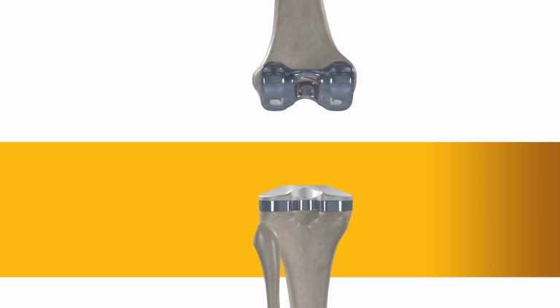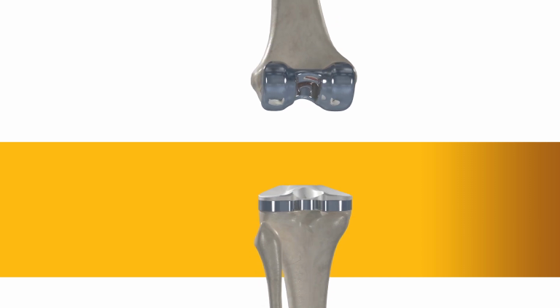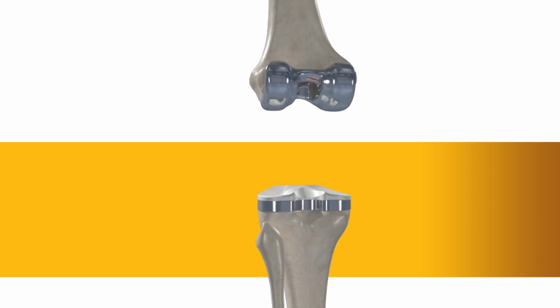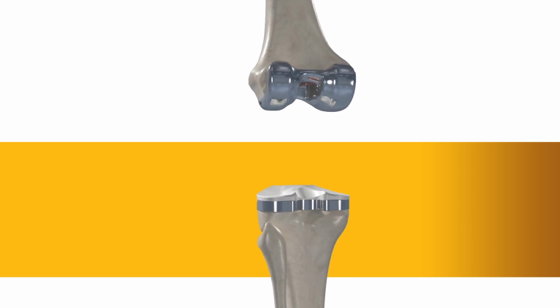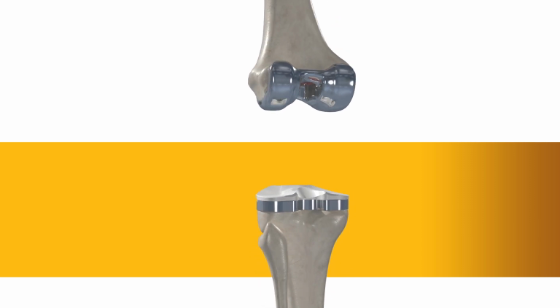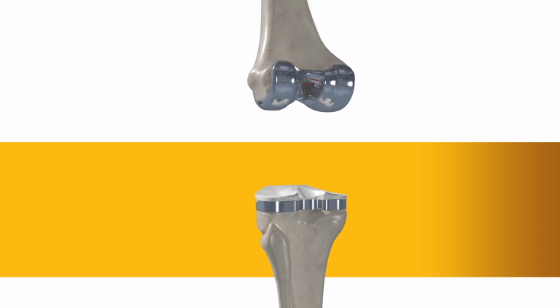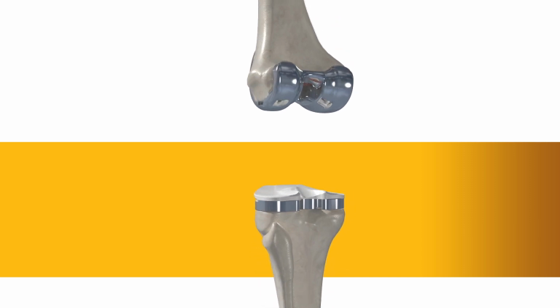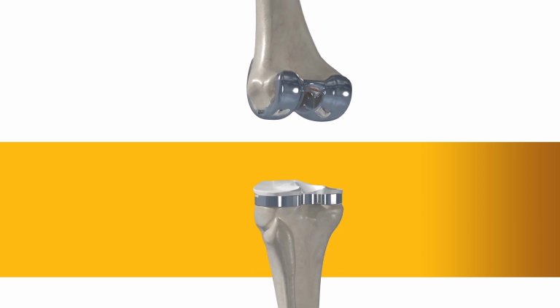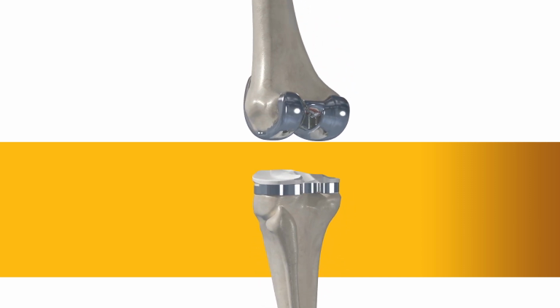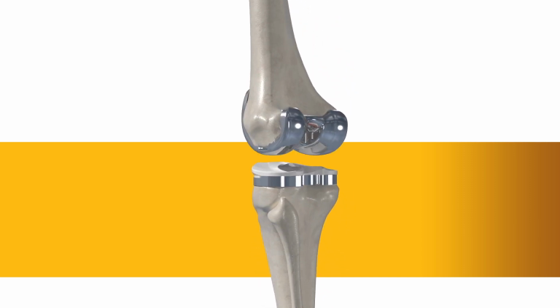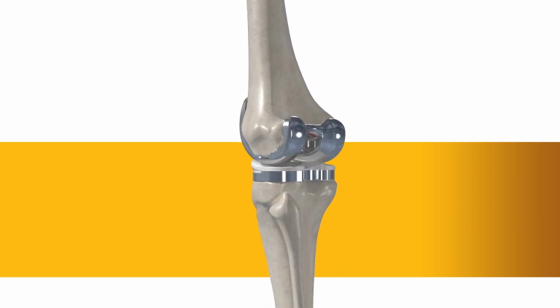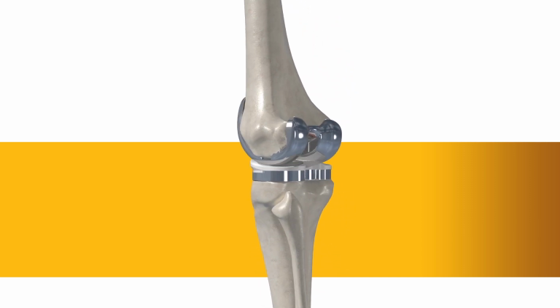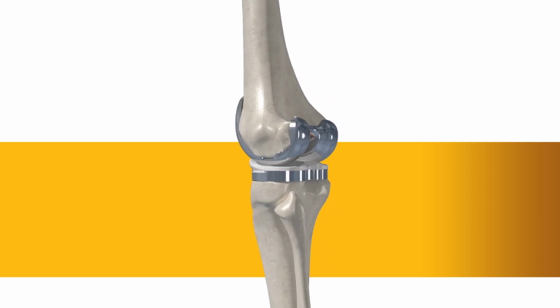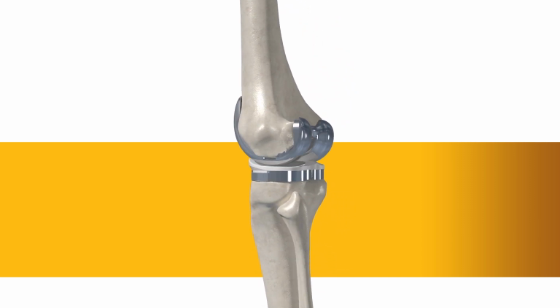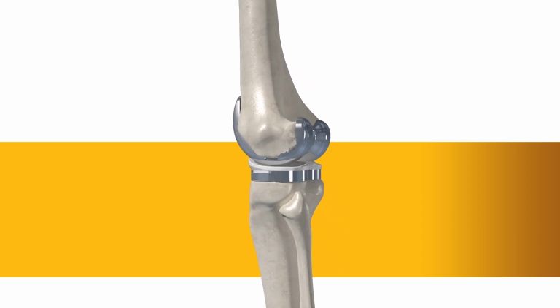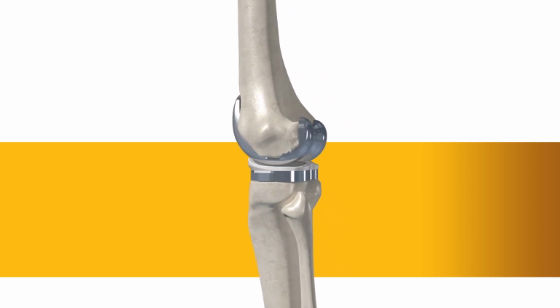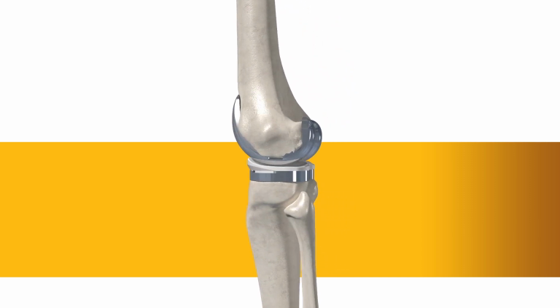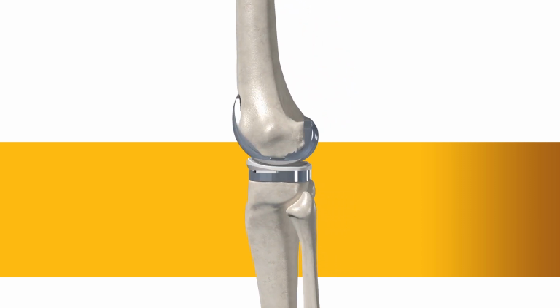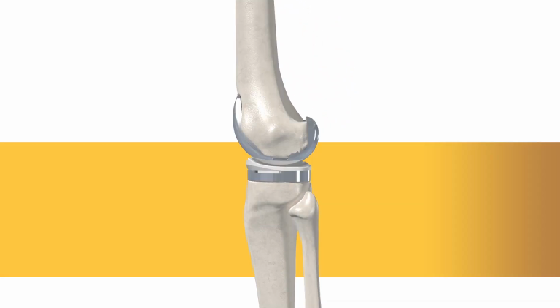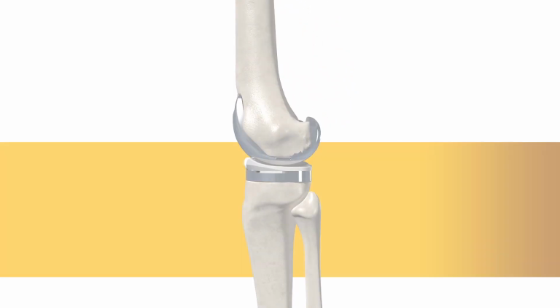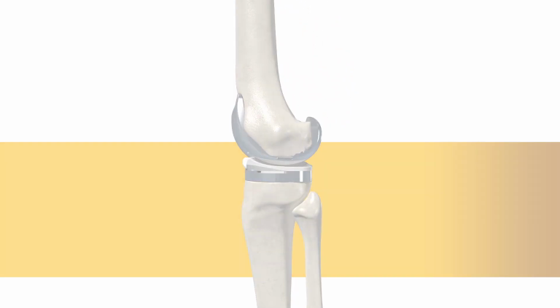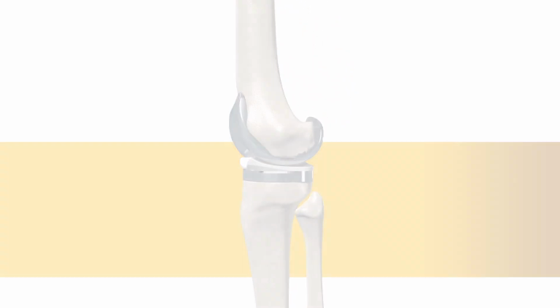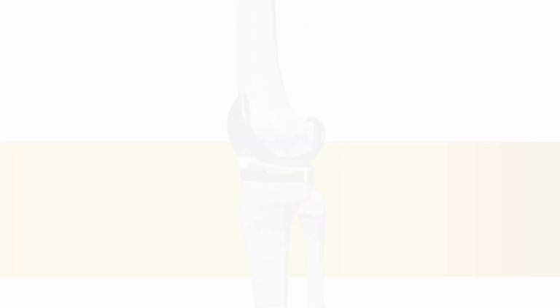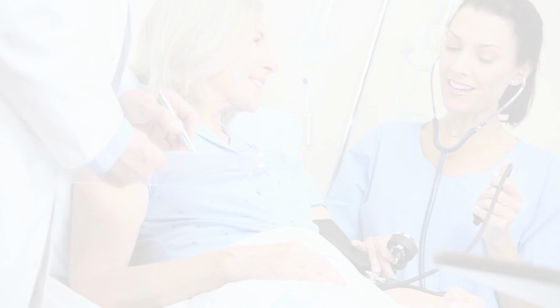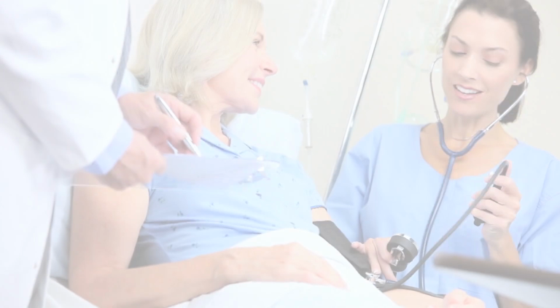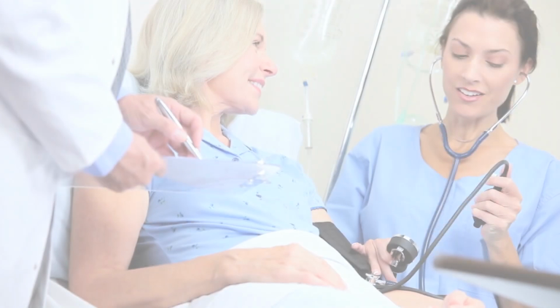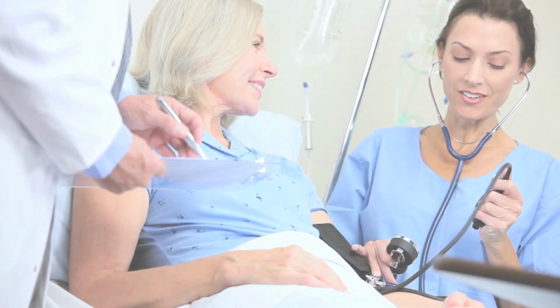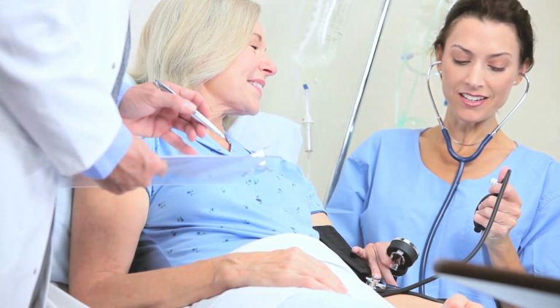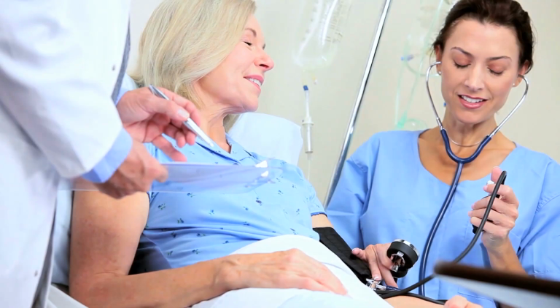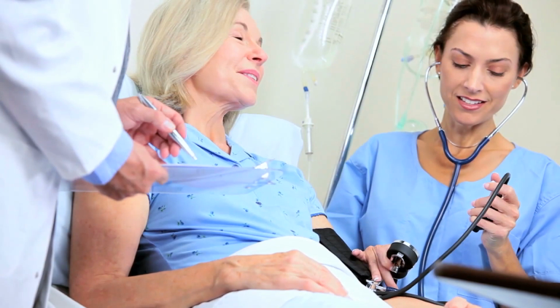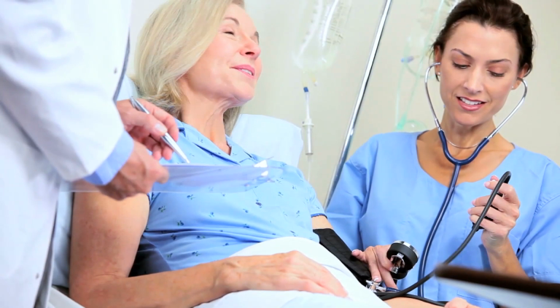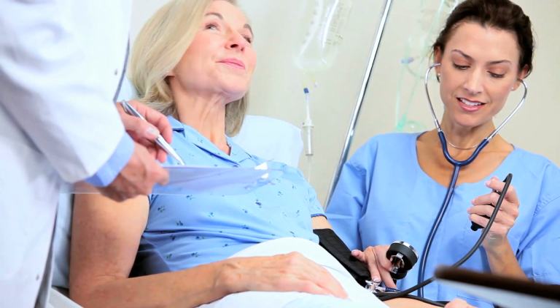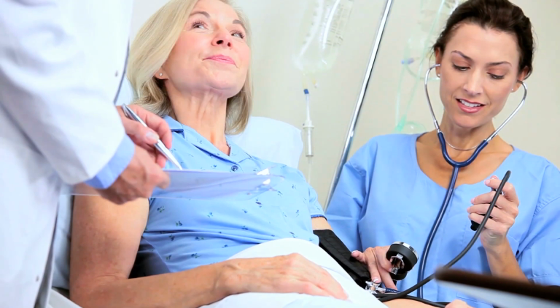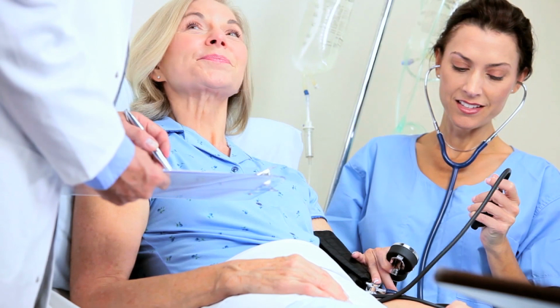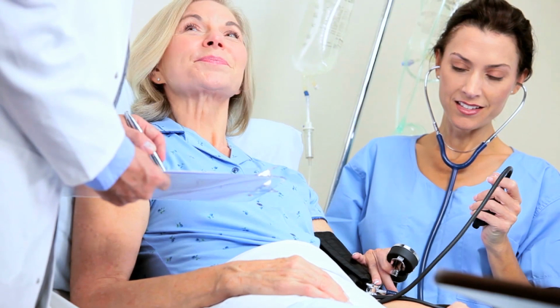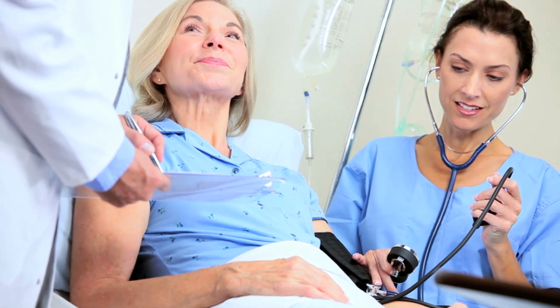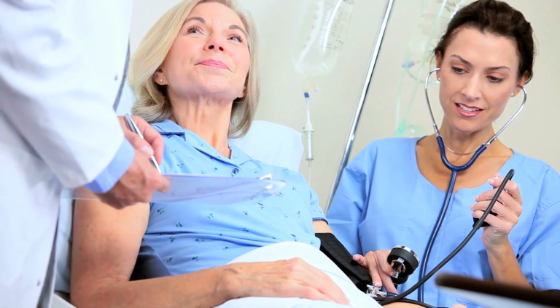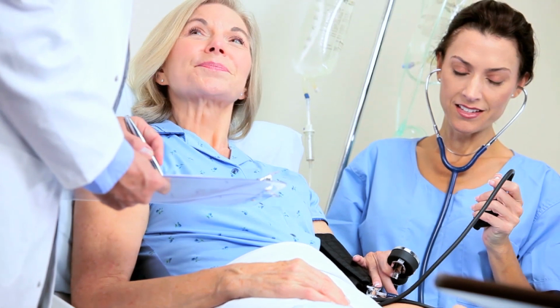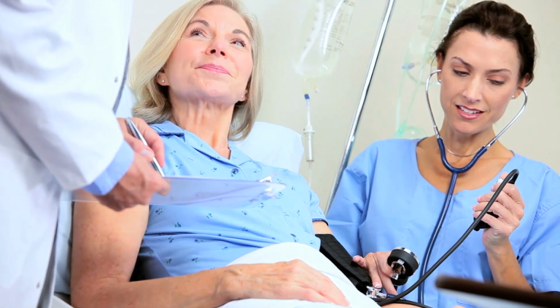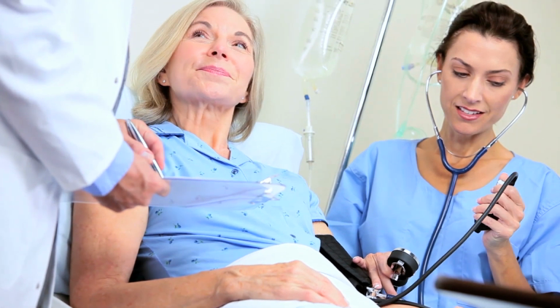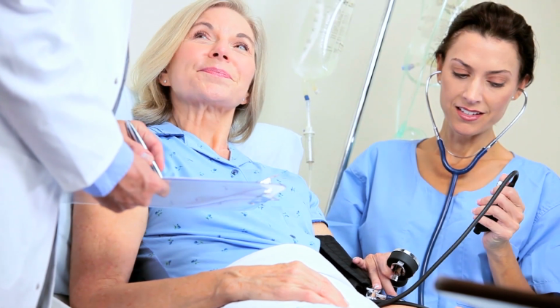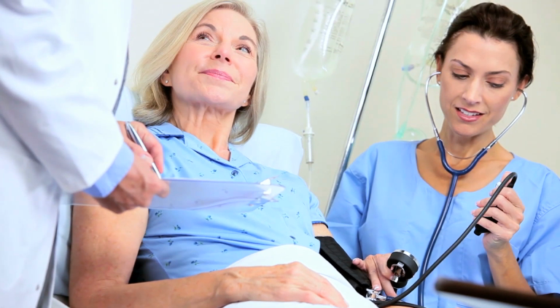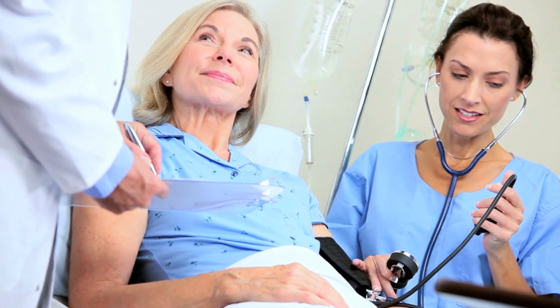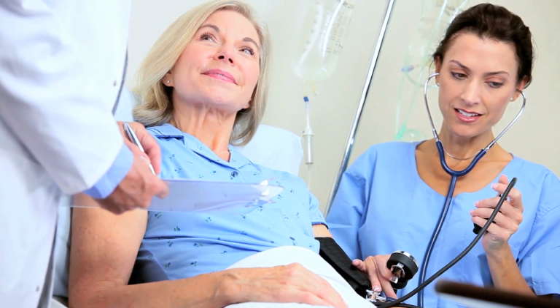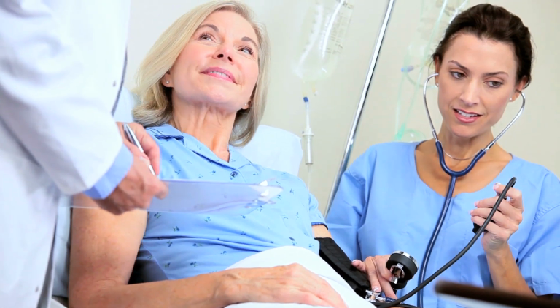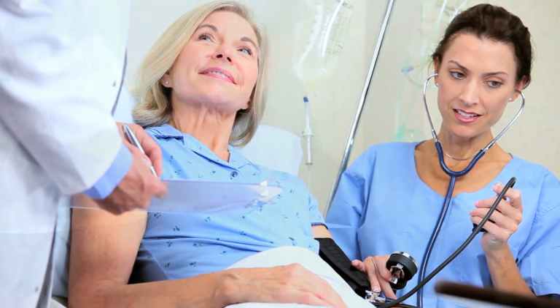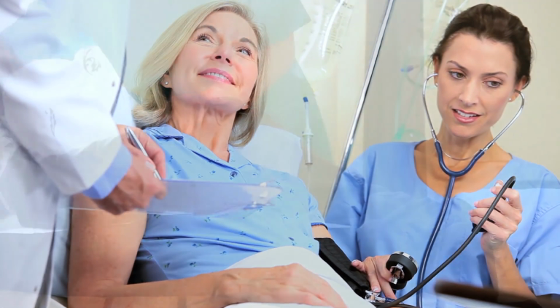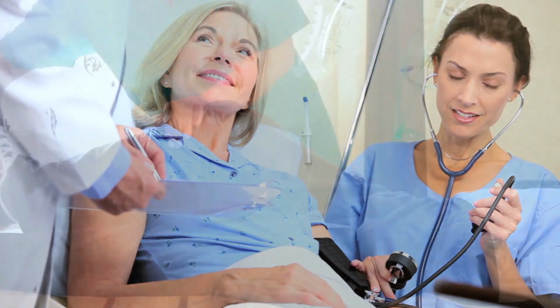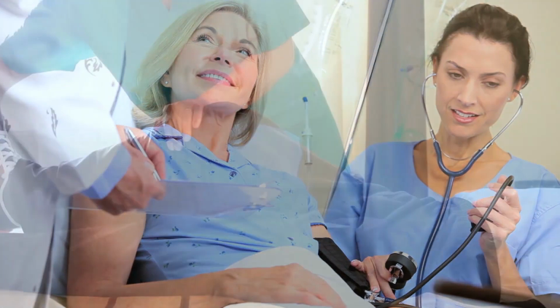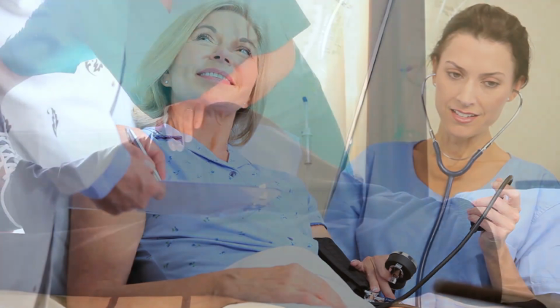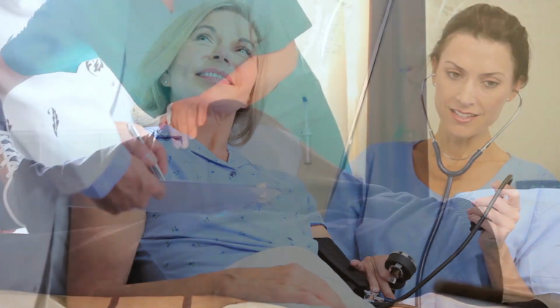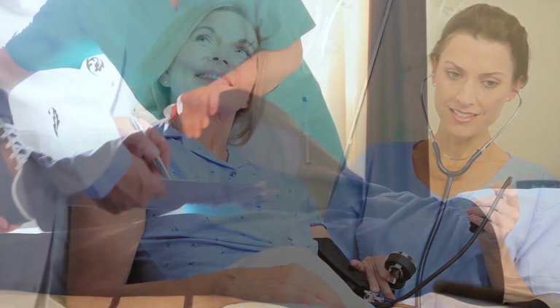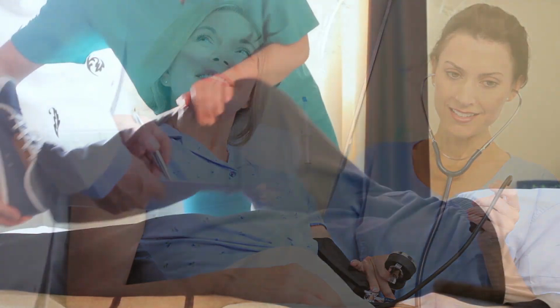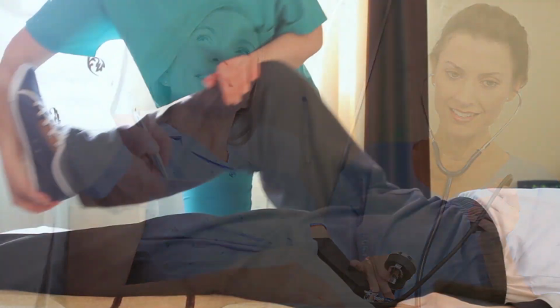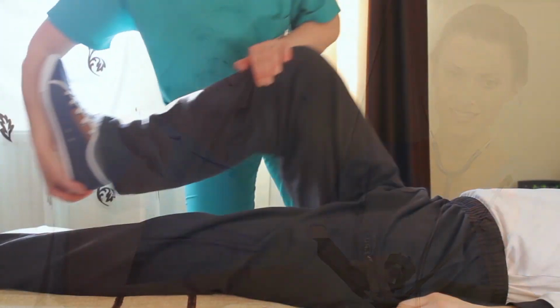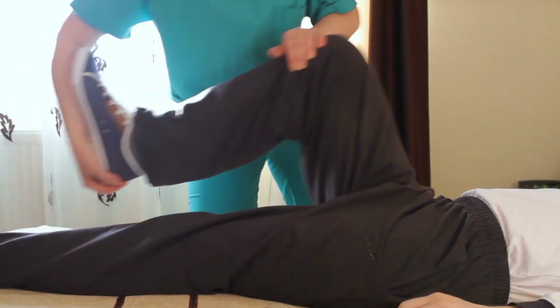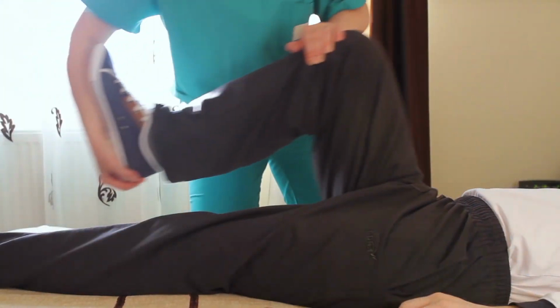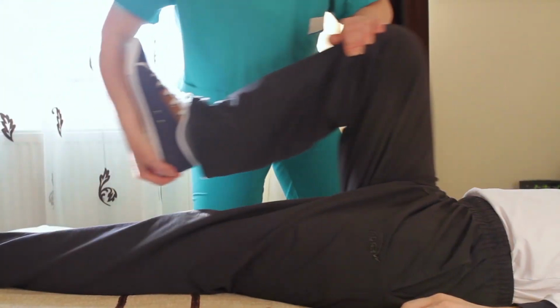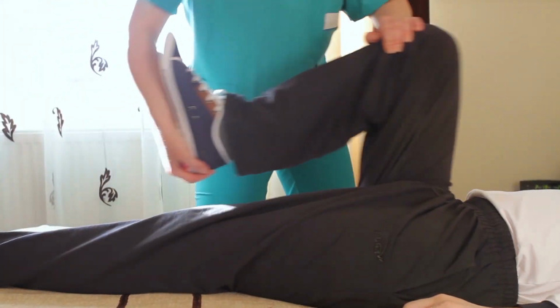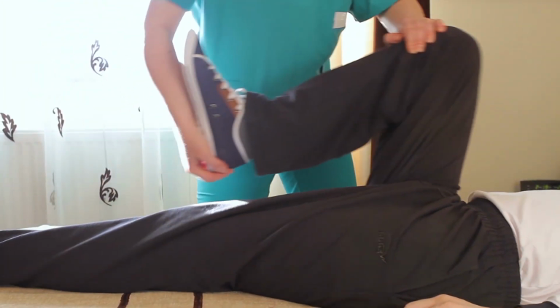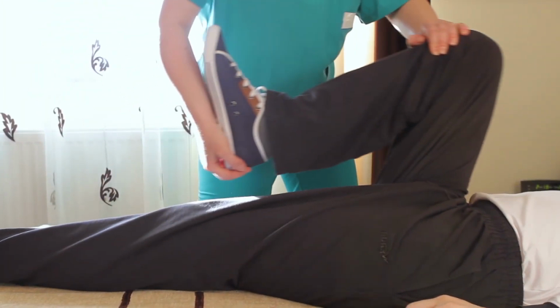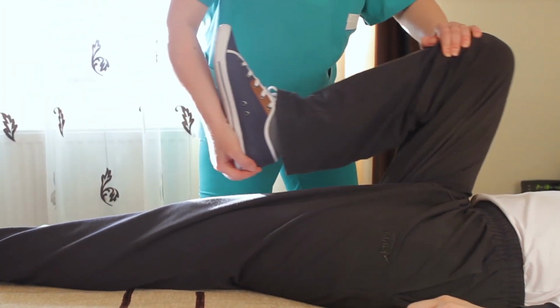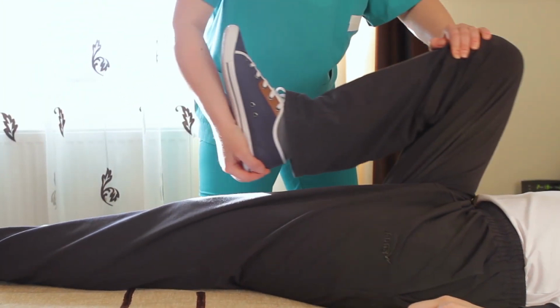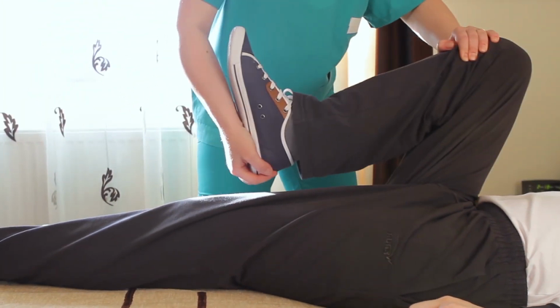With the diseased bone gone, a knee implant is inserted into the joint space. Once the surgeon is comfortable with the knee's movement, it's off to the recovery room to begin the journey towards strengthening the knee joint.